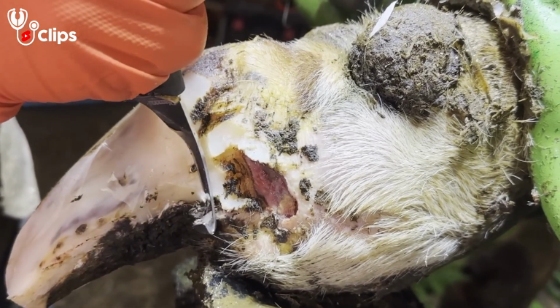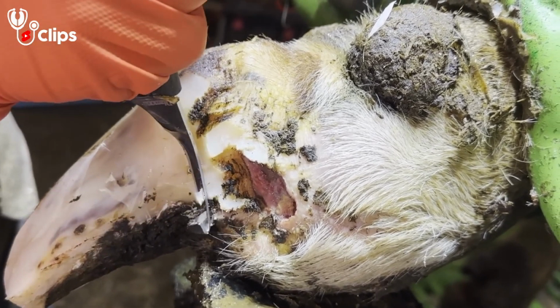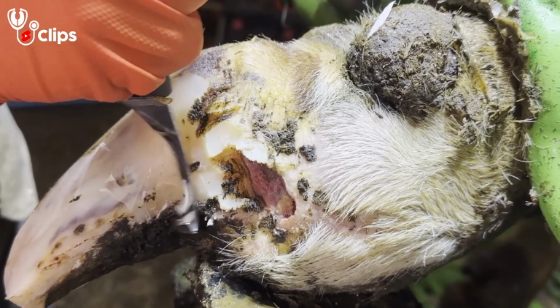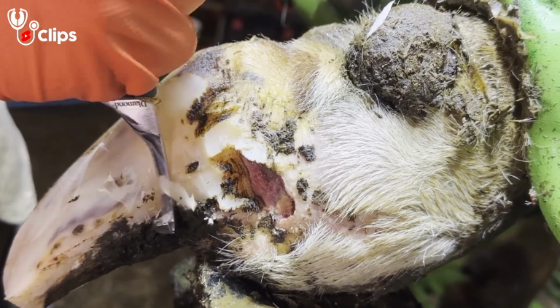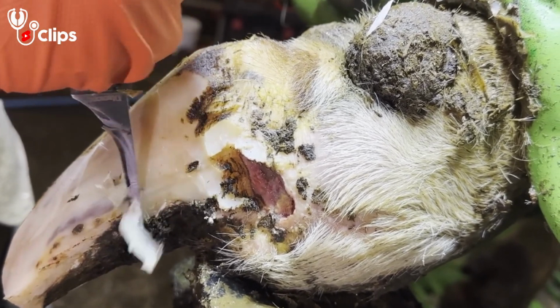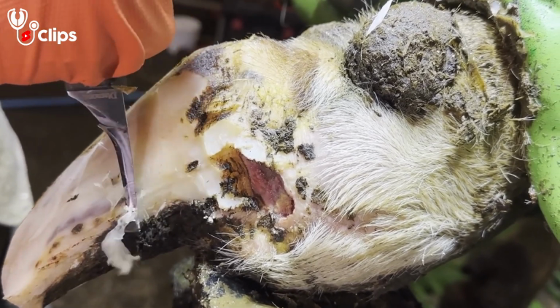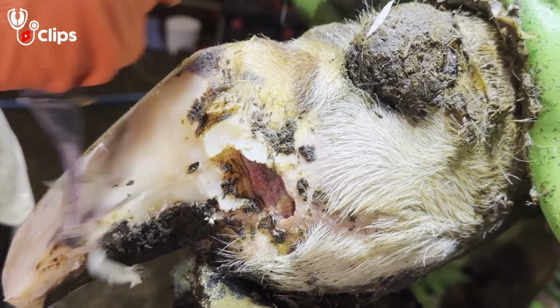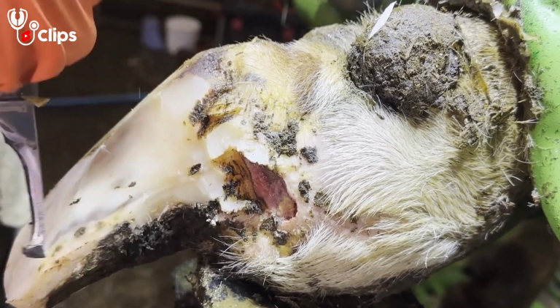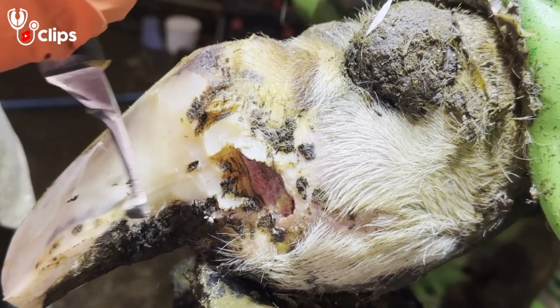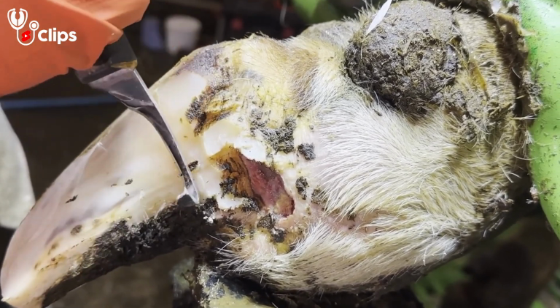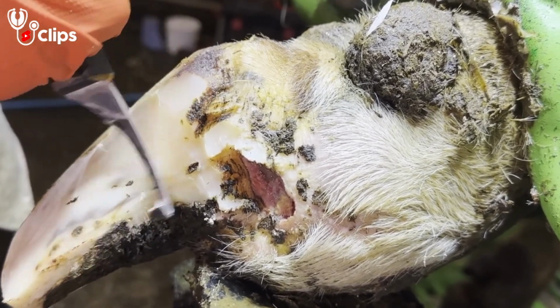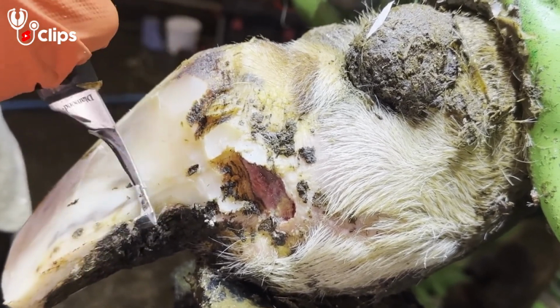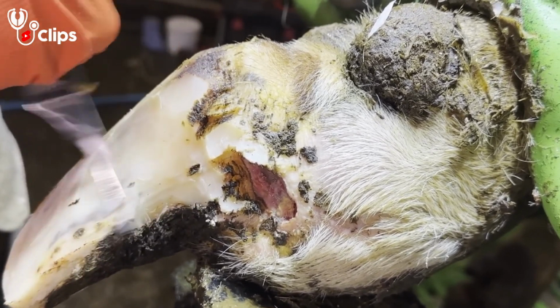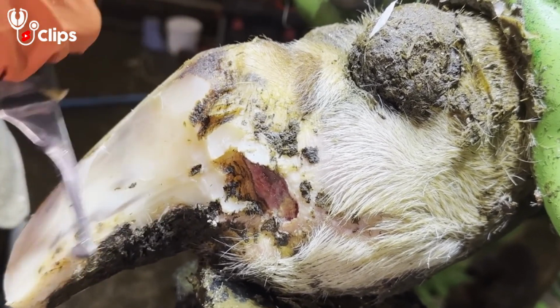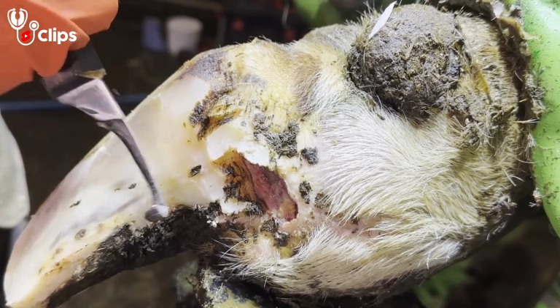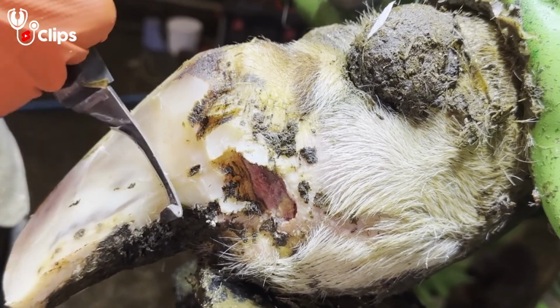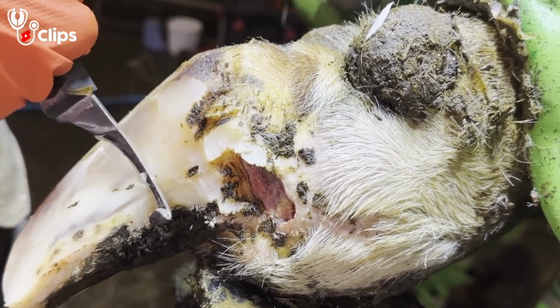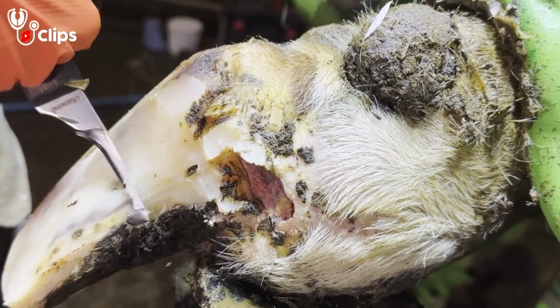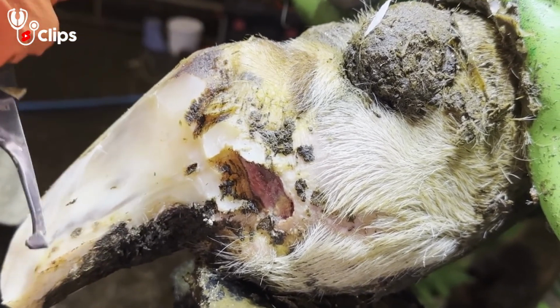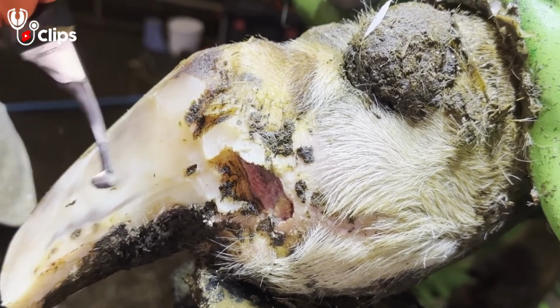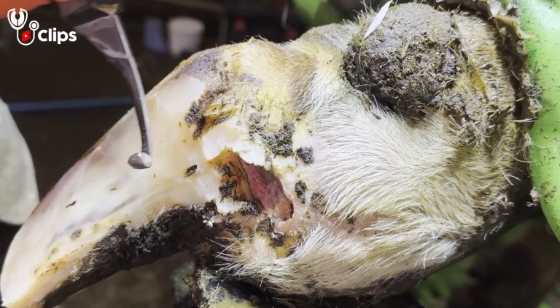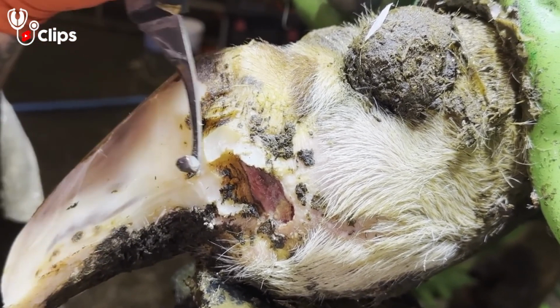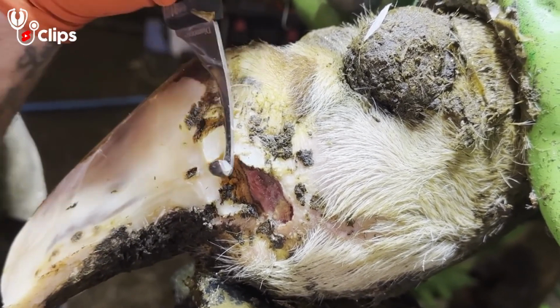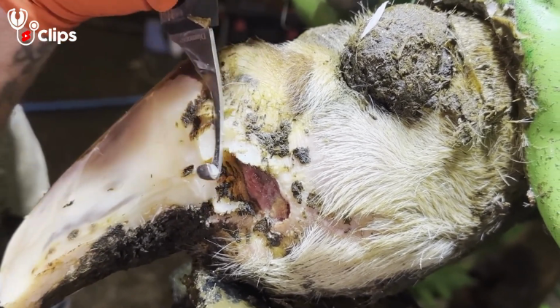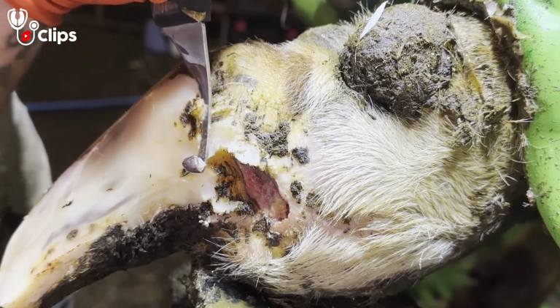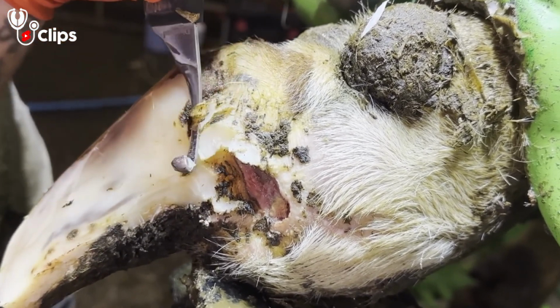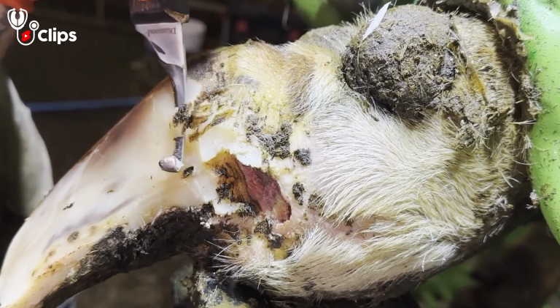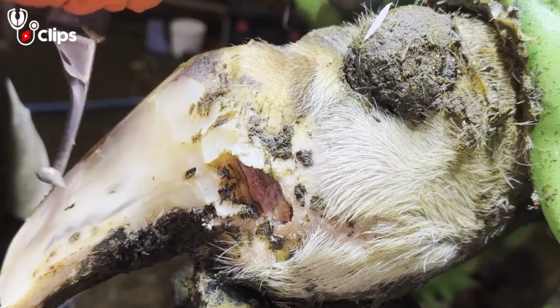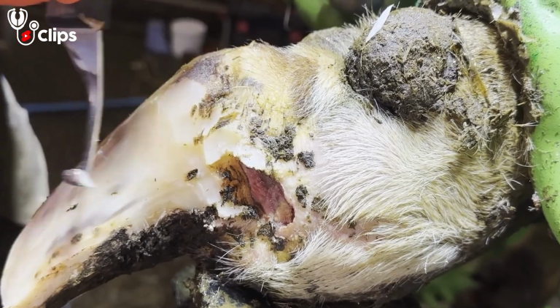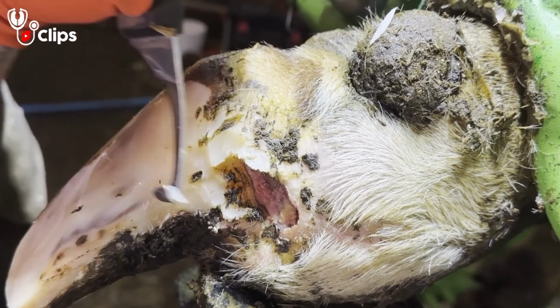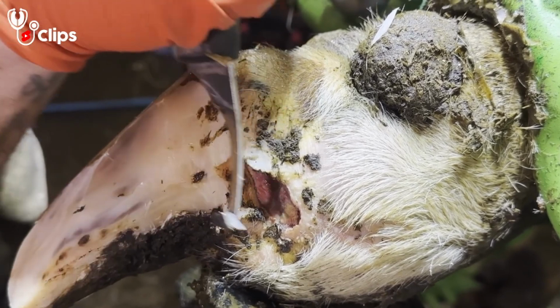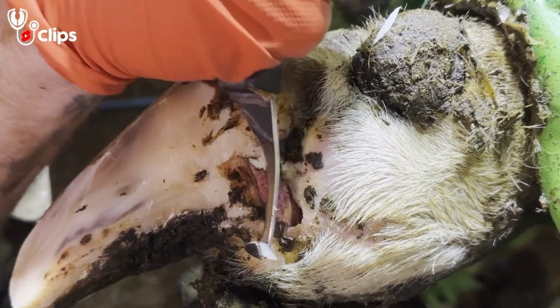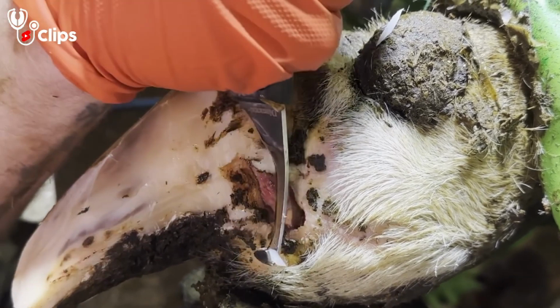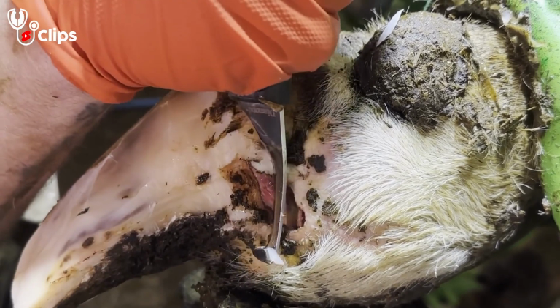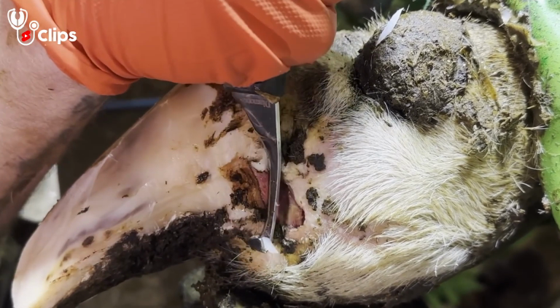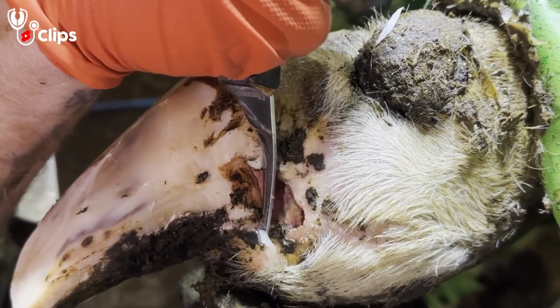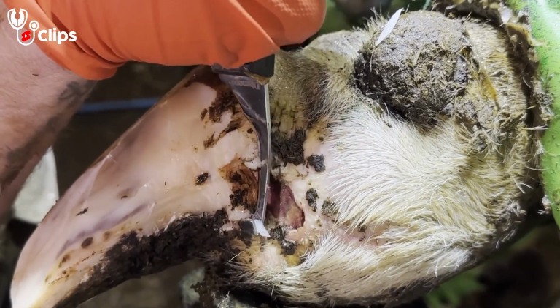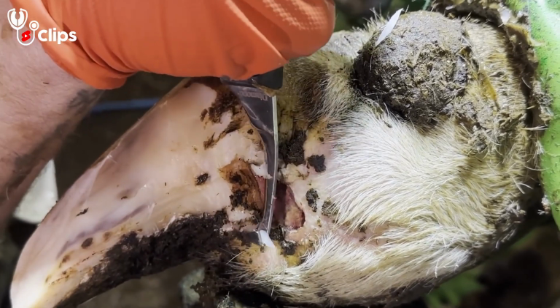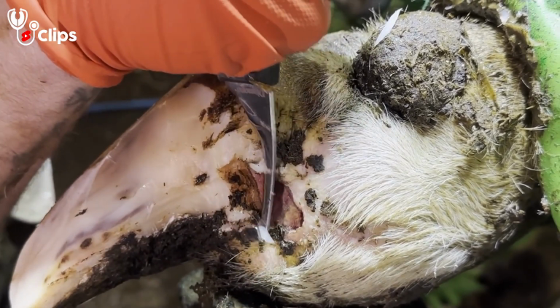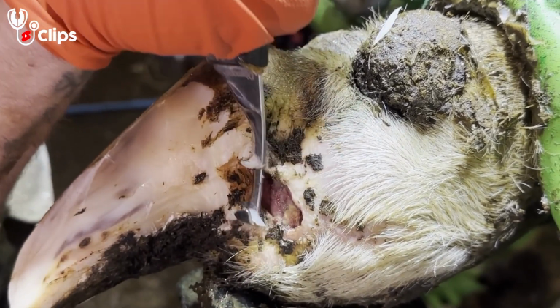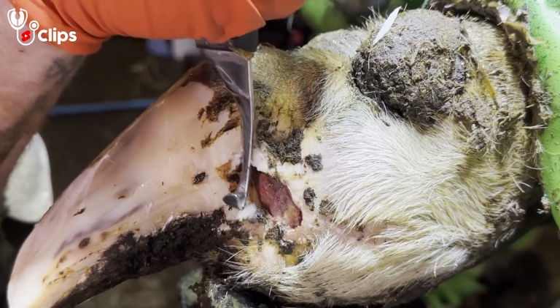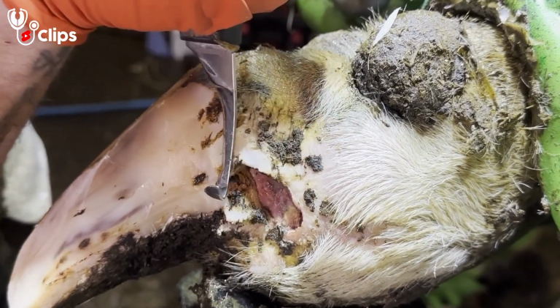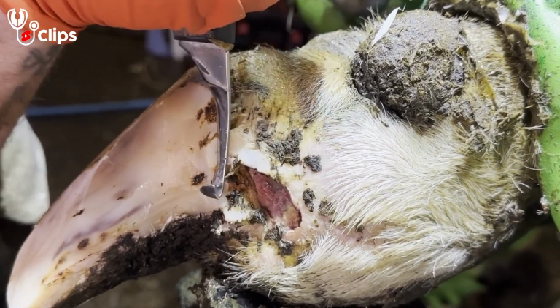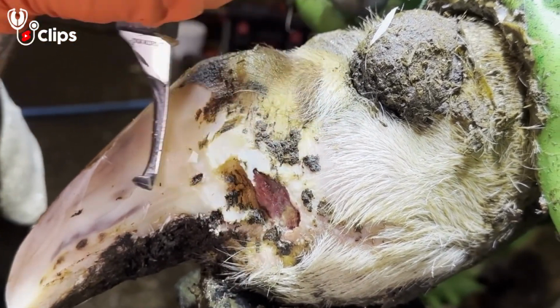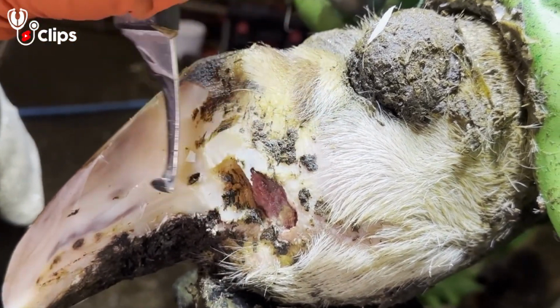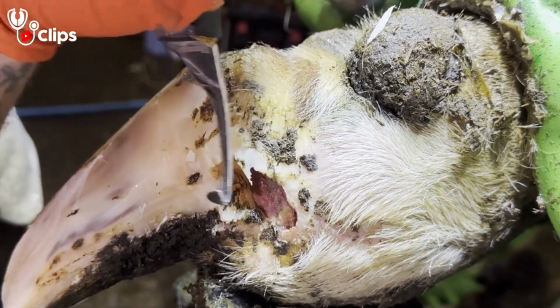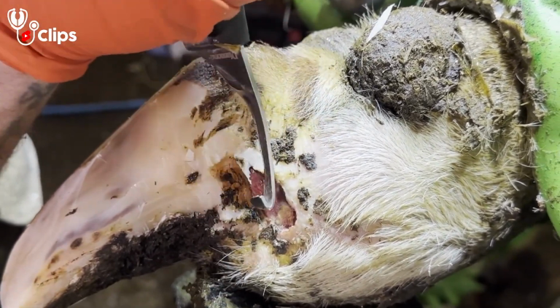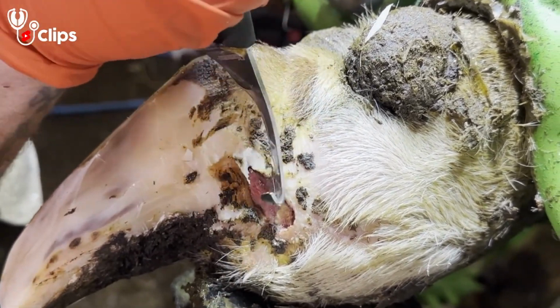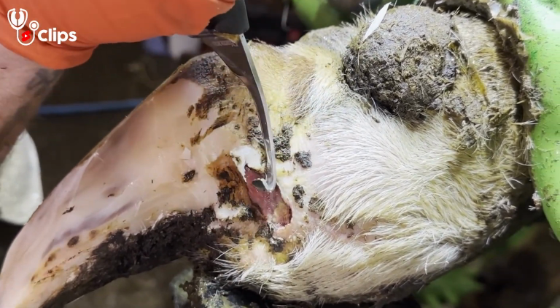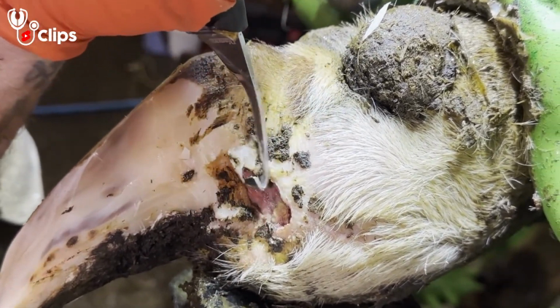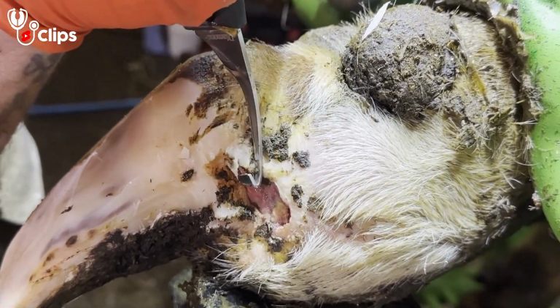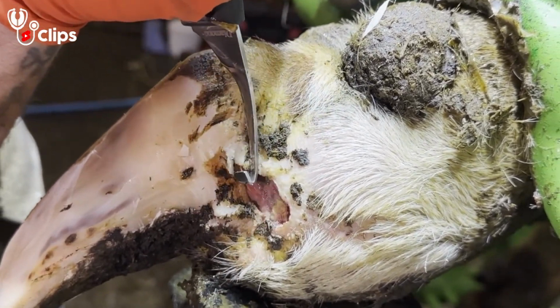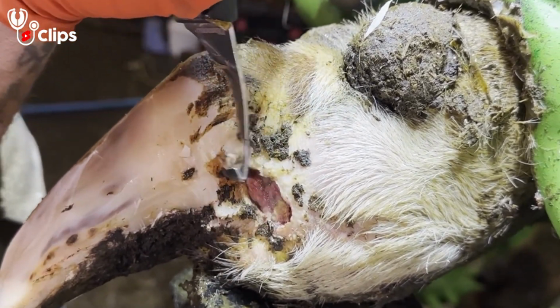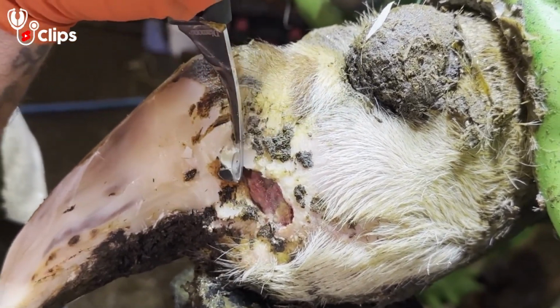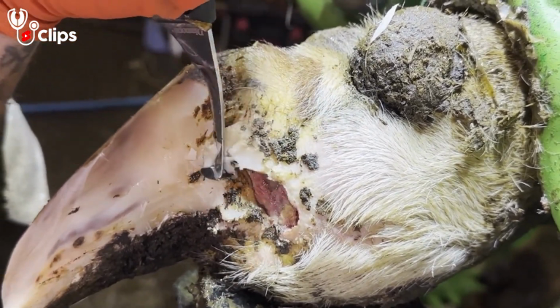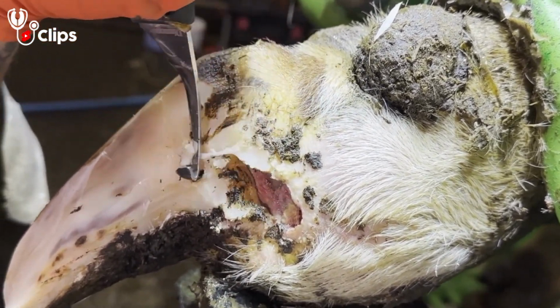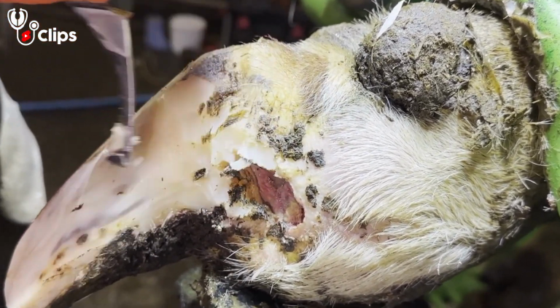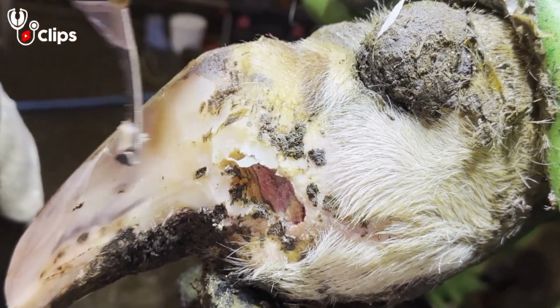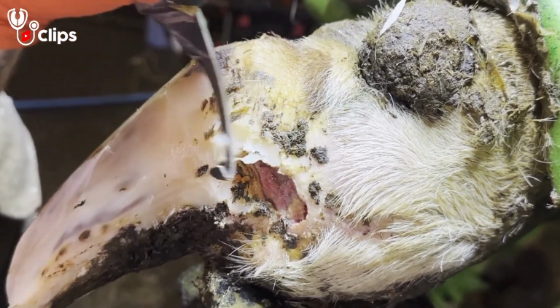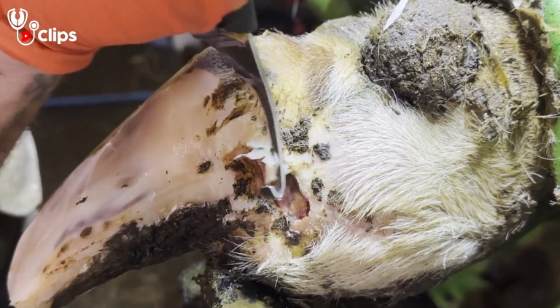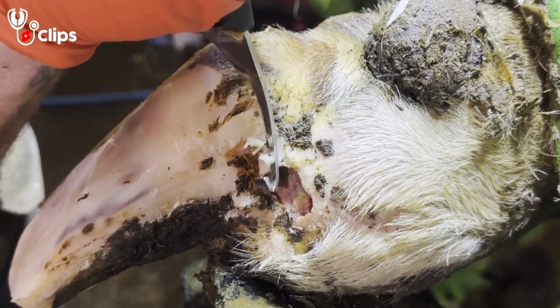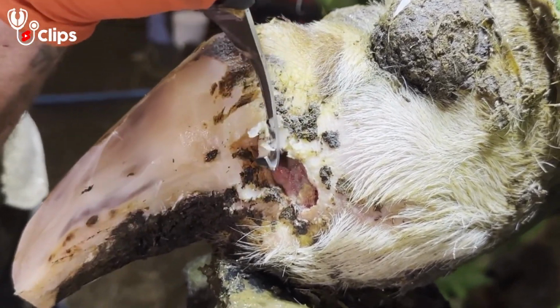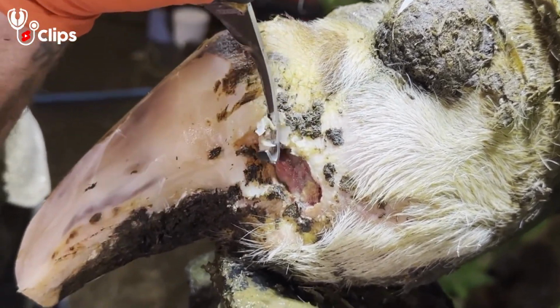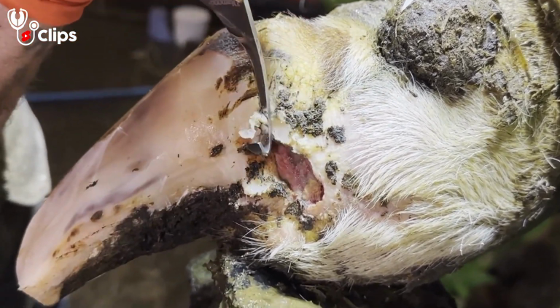Now we need to be really careful when we're doing this, because we do not want to break any skin and open up that lesion anymore.